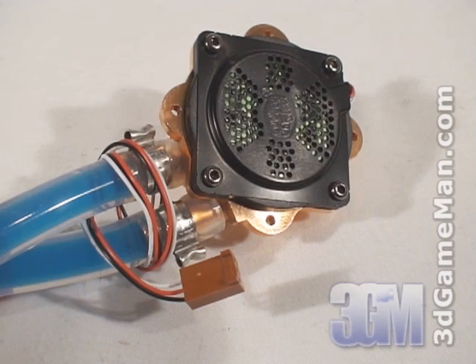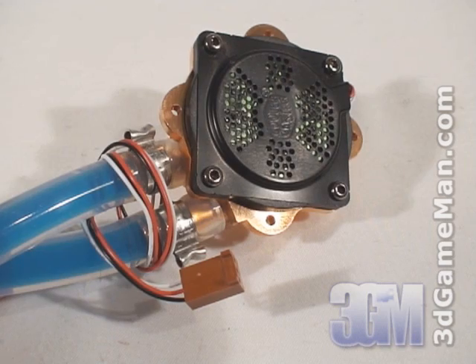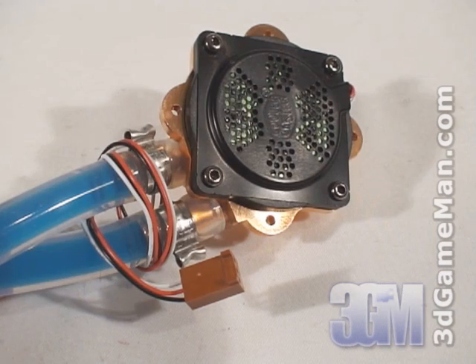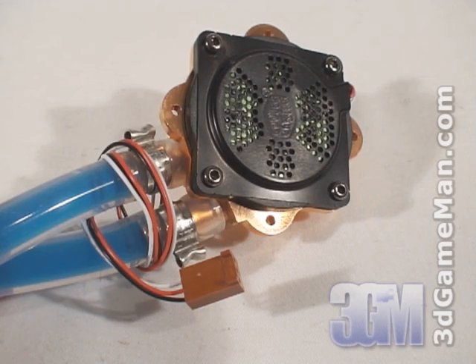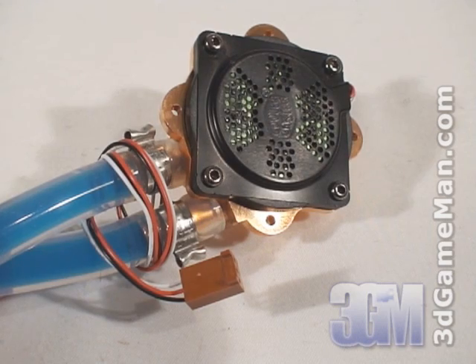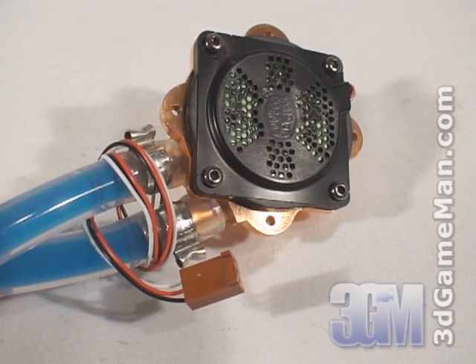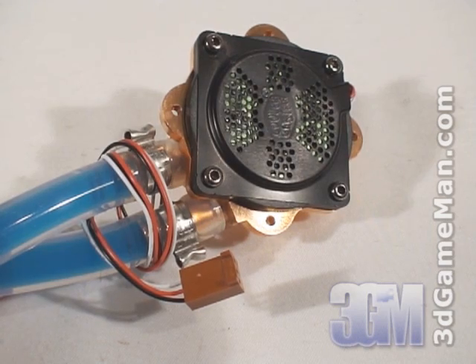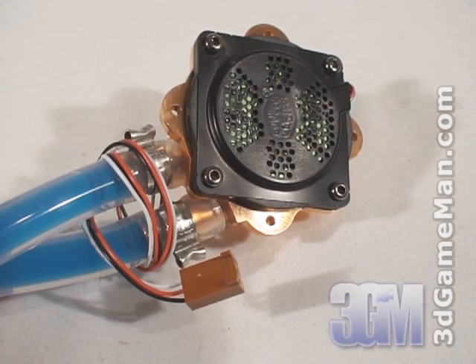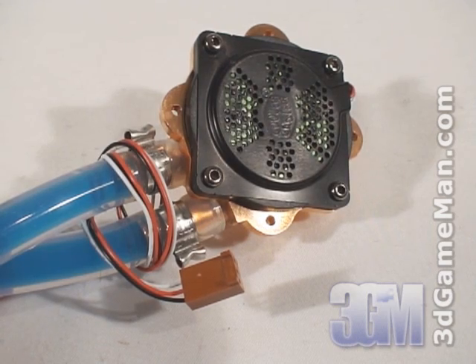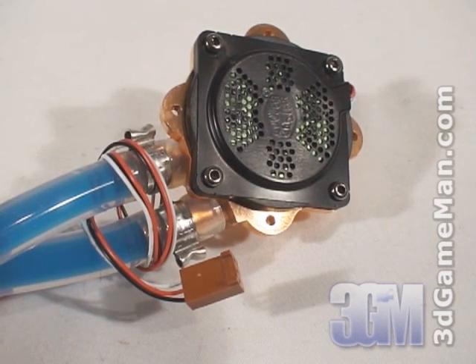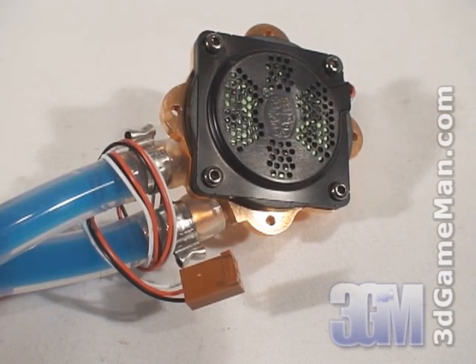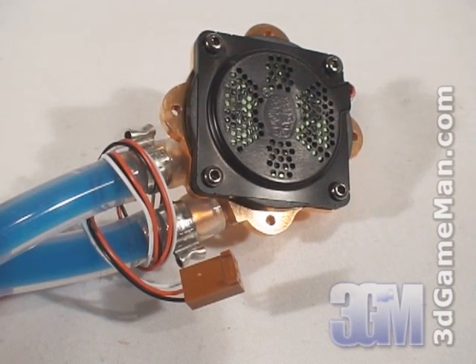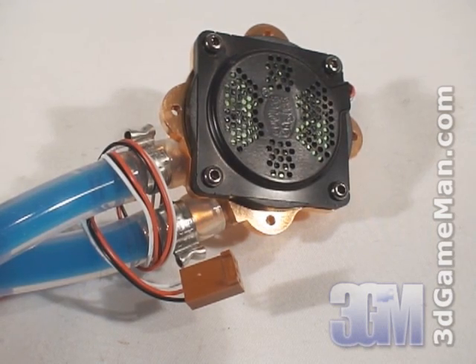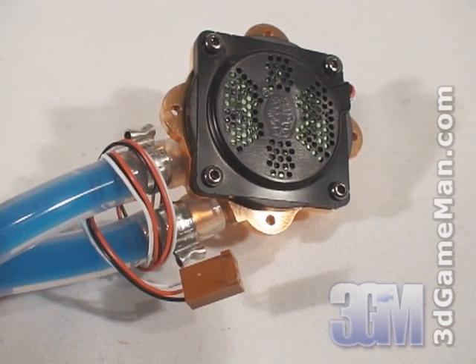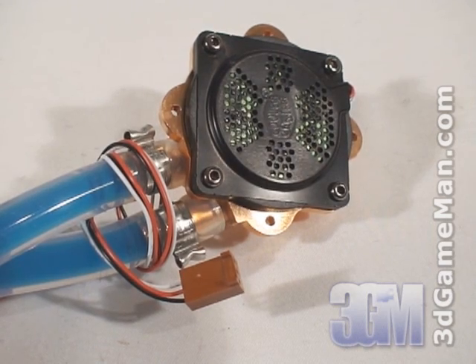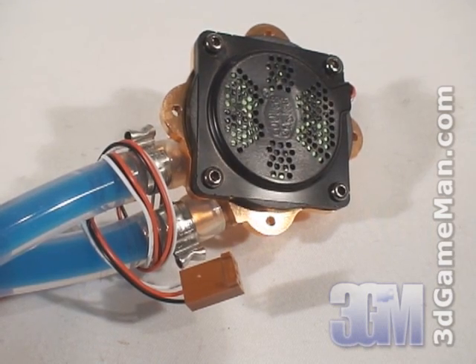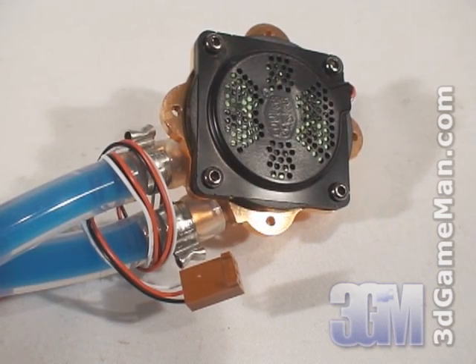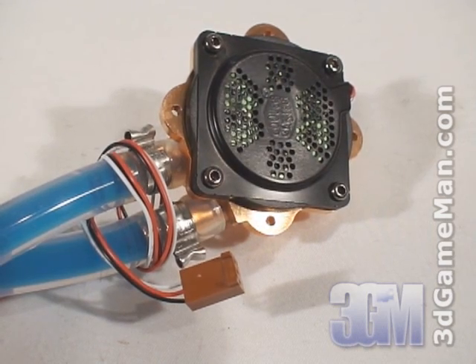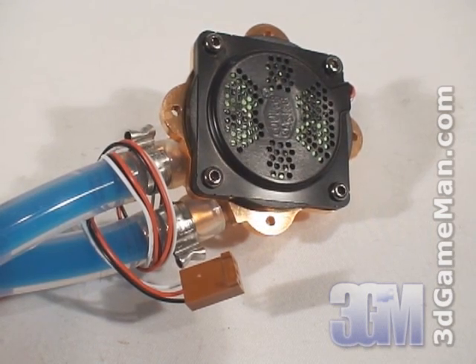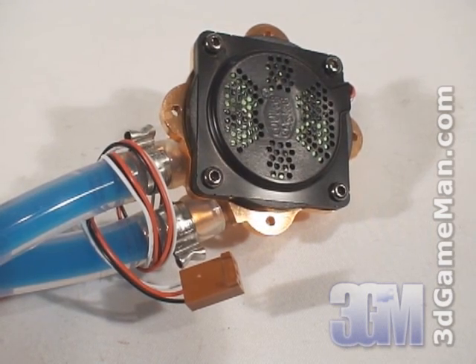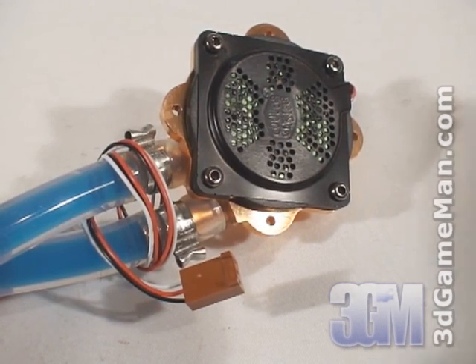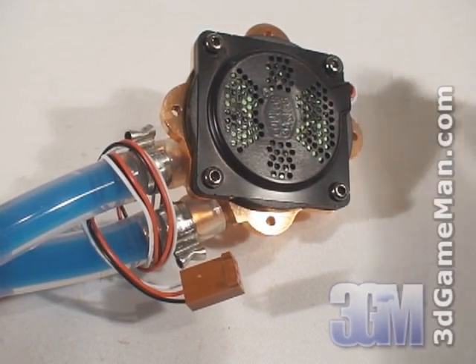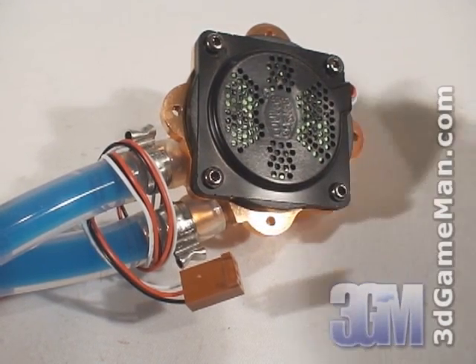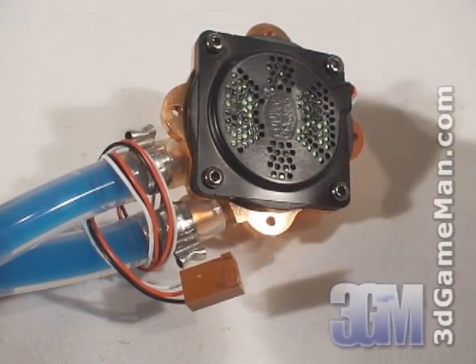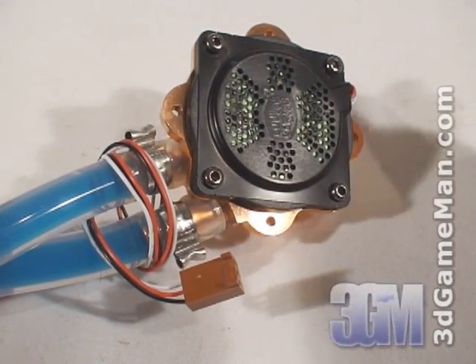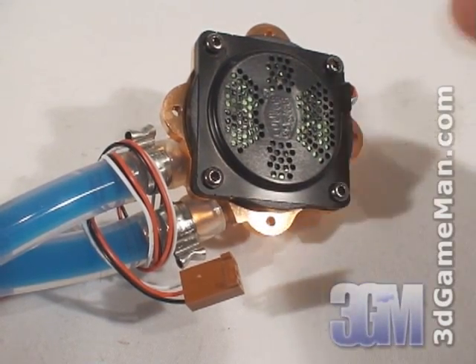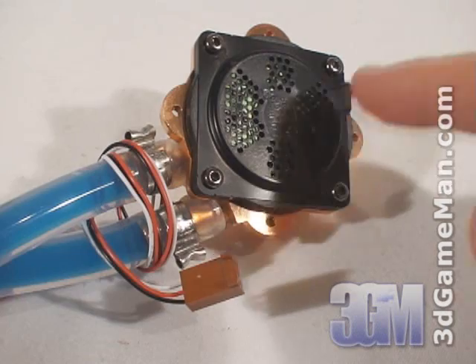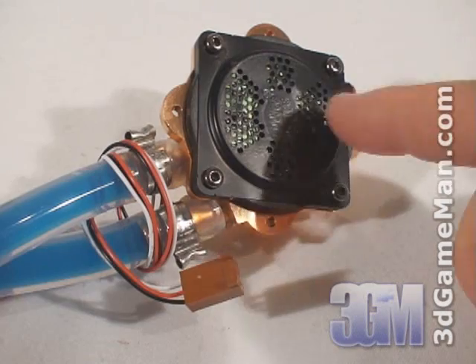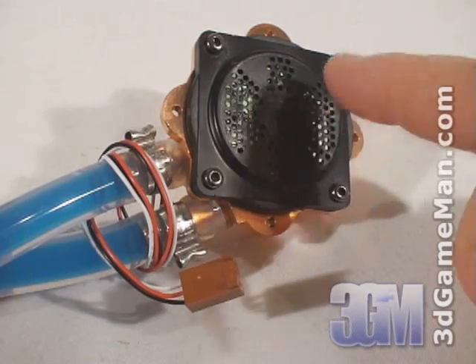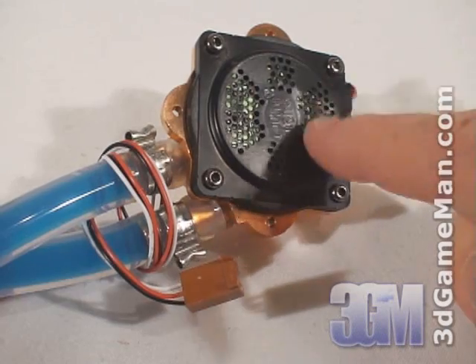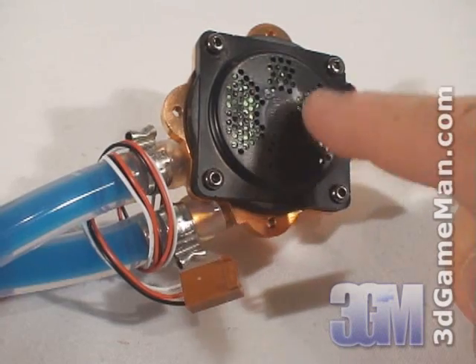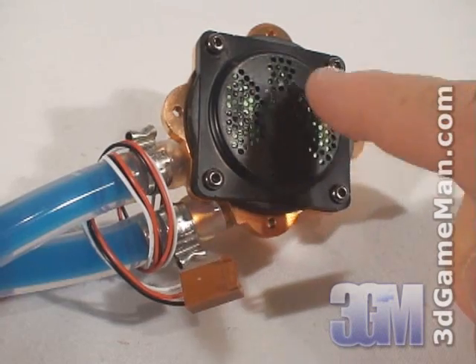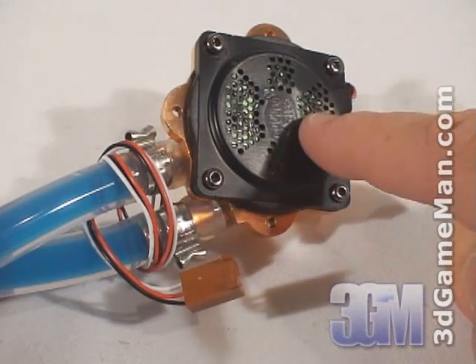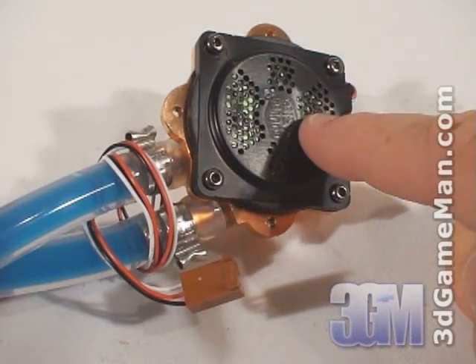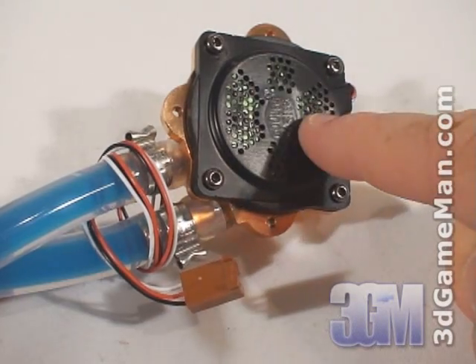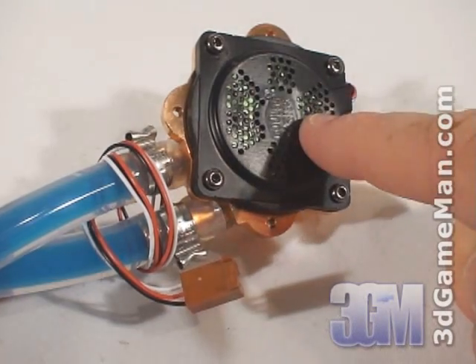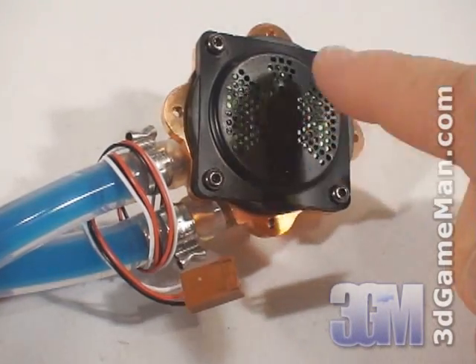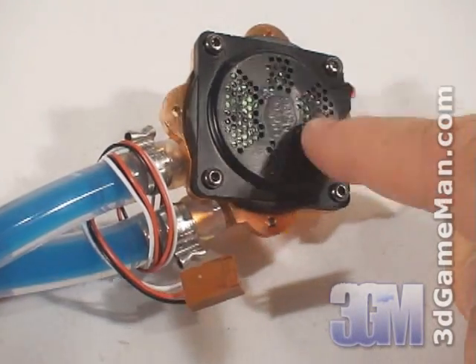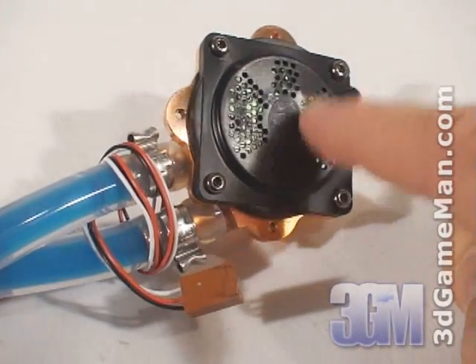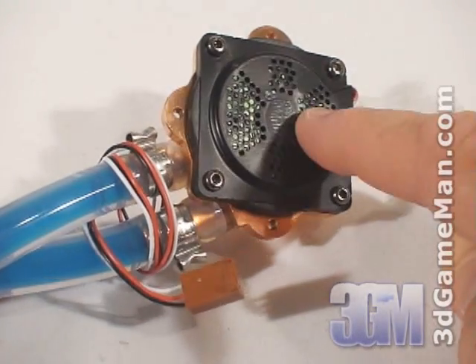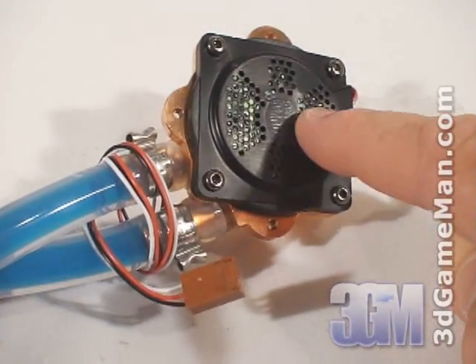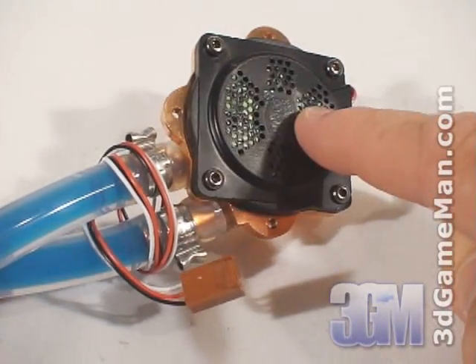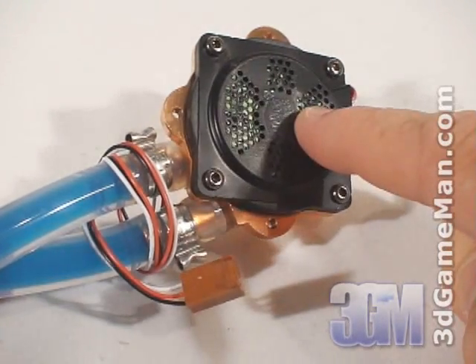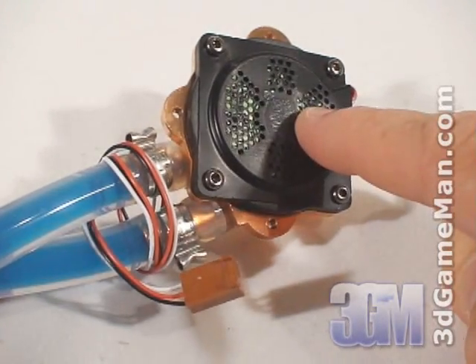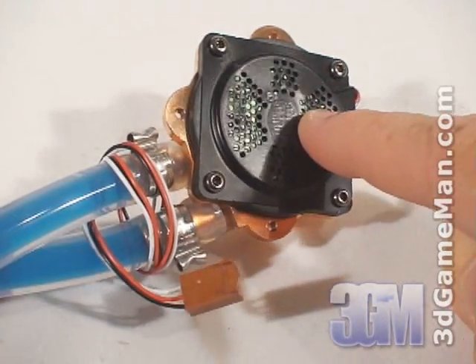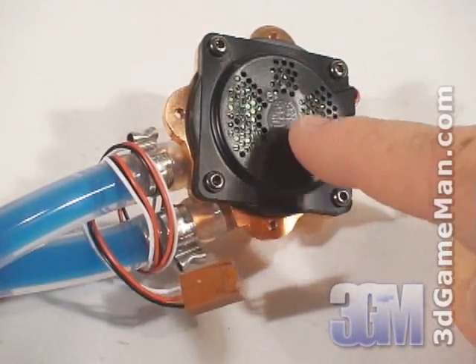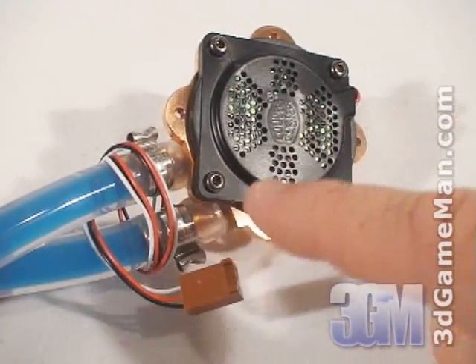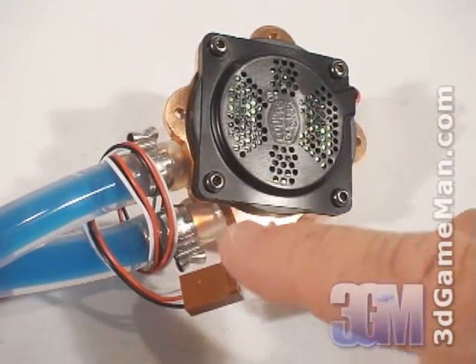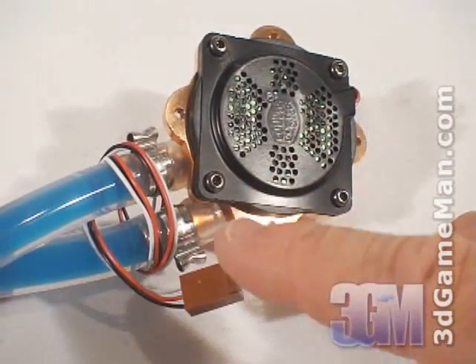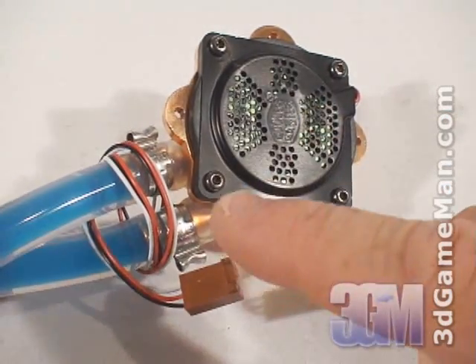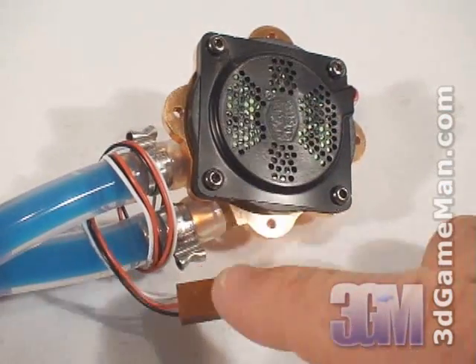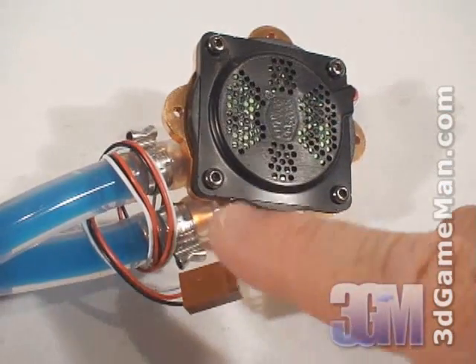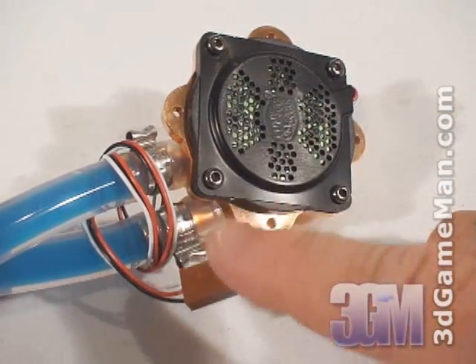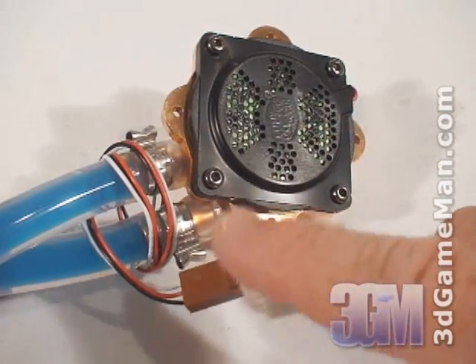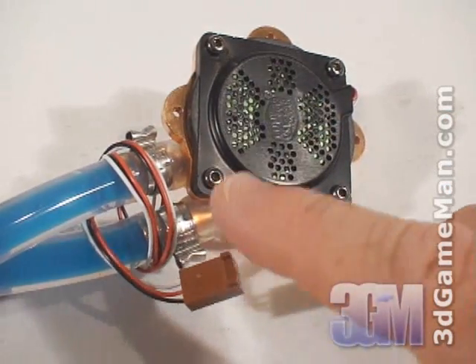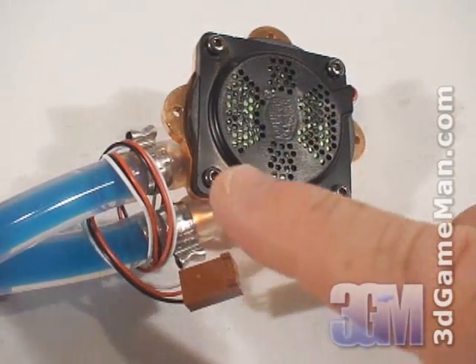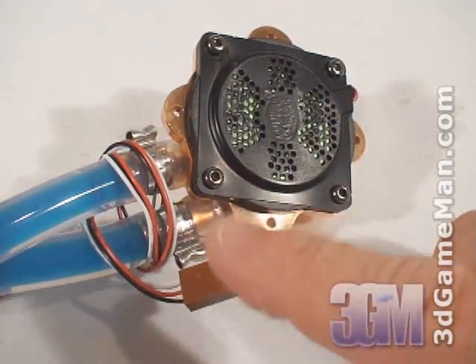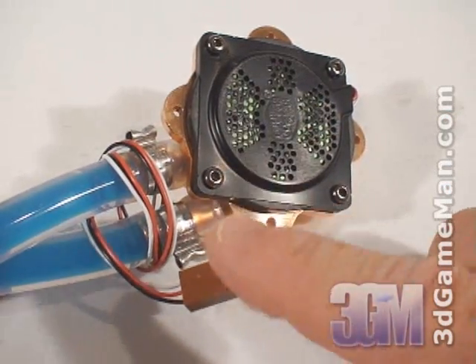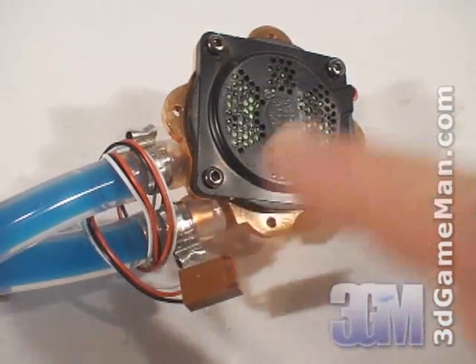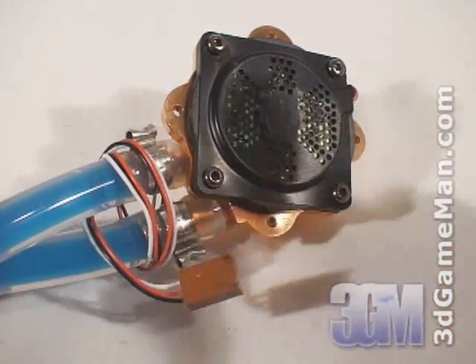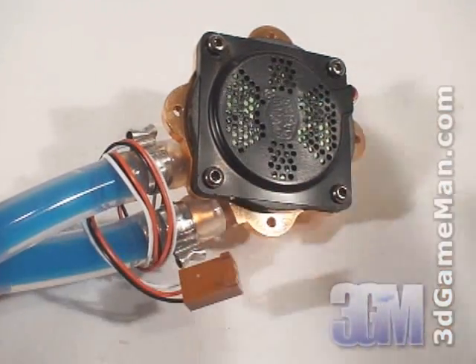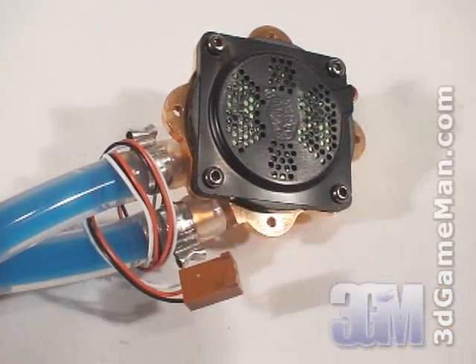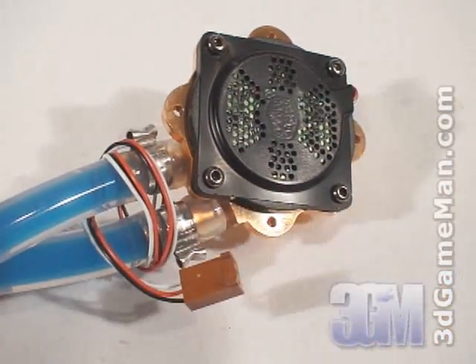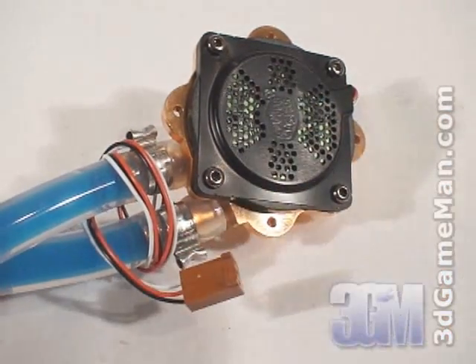The pump is very tiny and it's located on the water block, and it uses the motherboard's fan header for power.